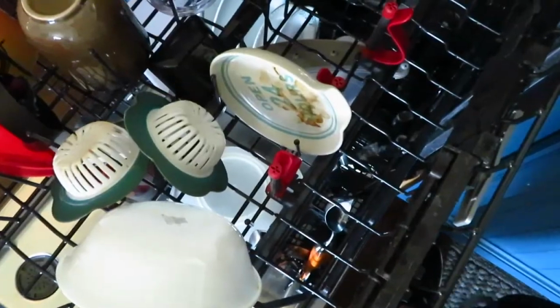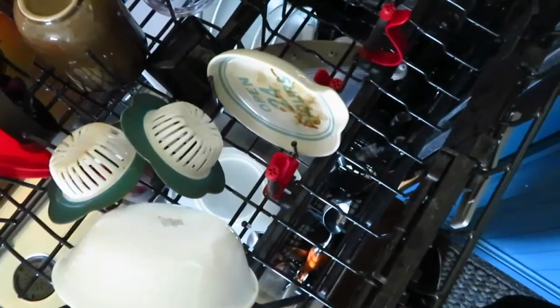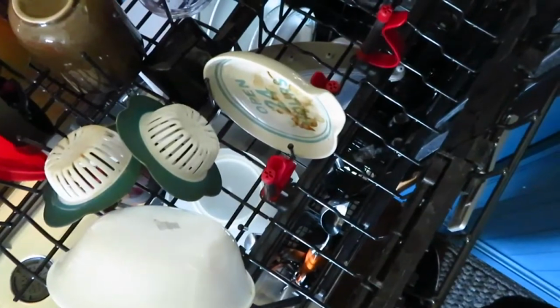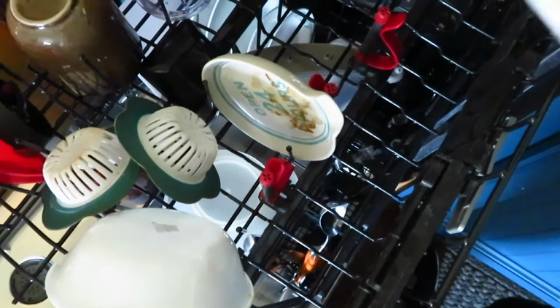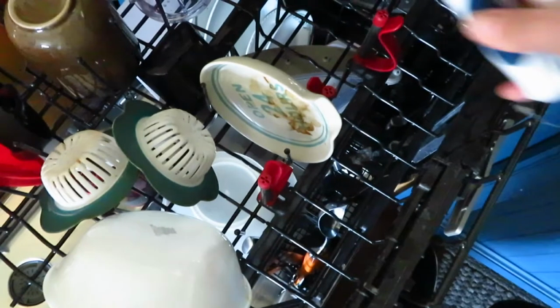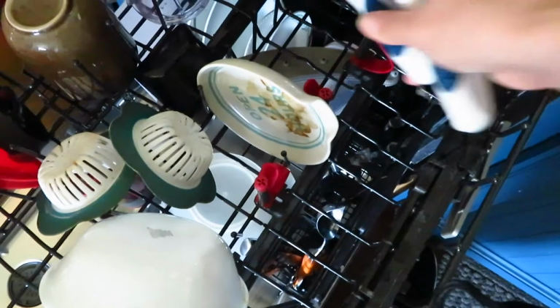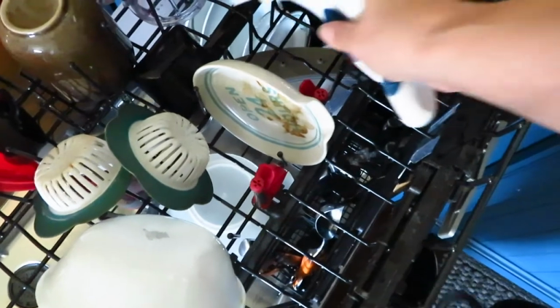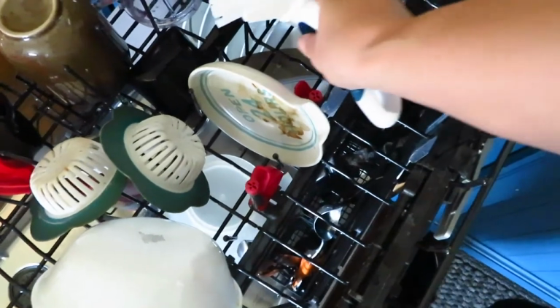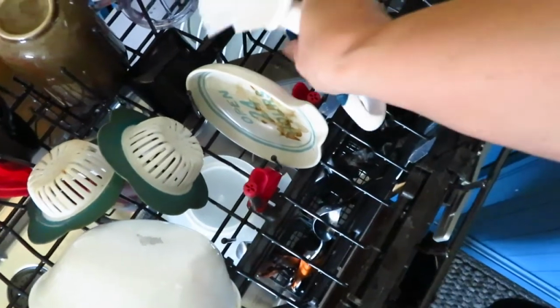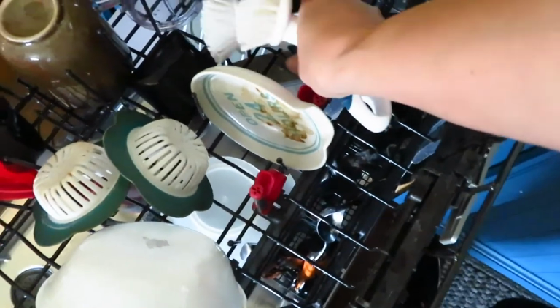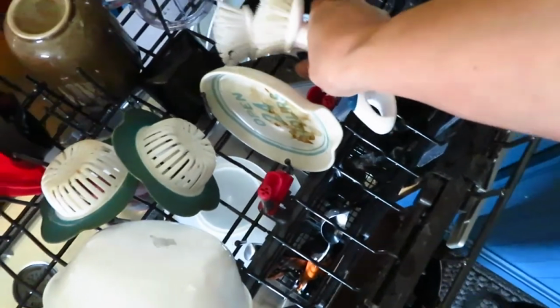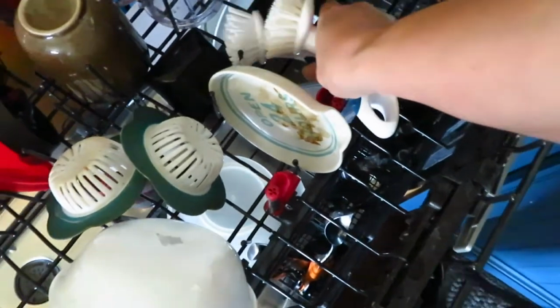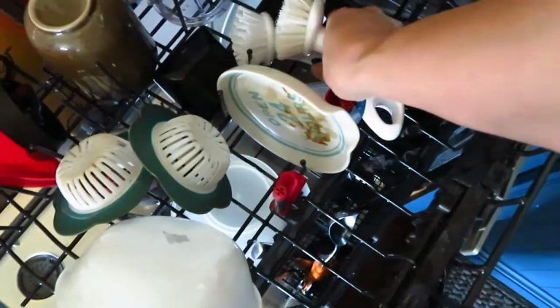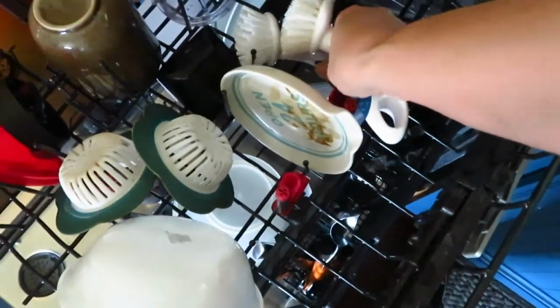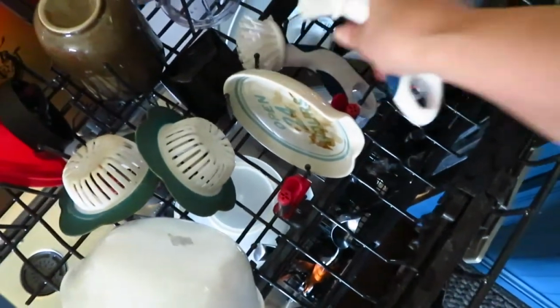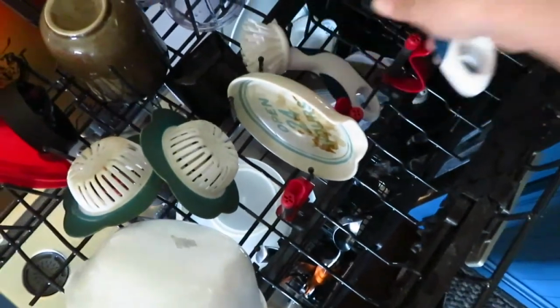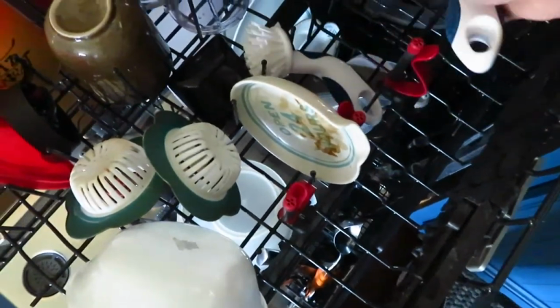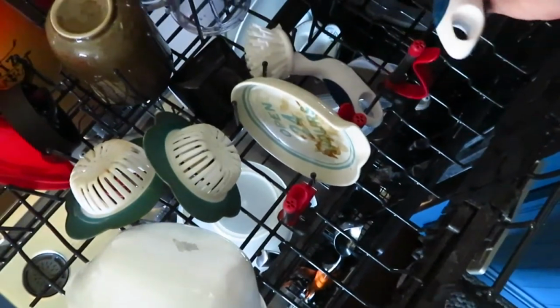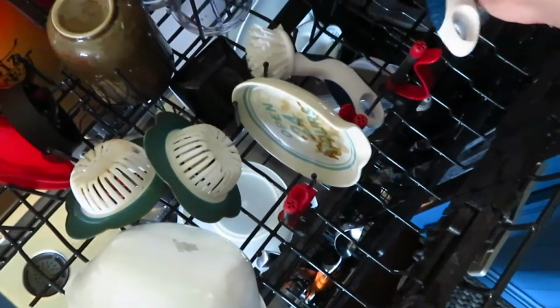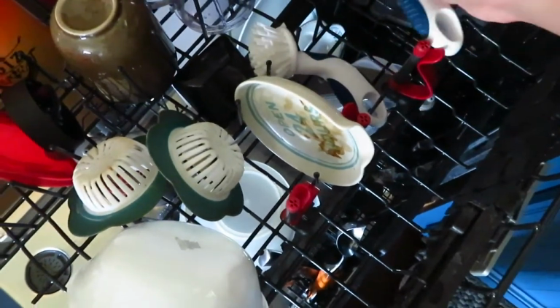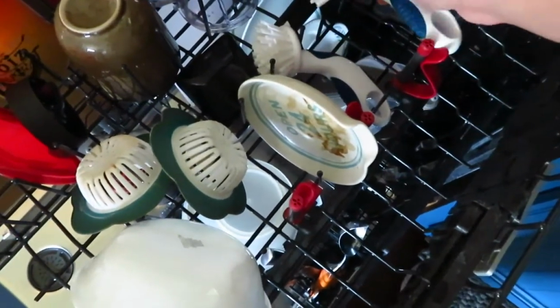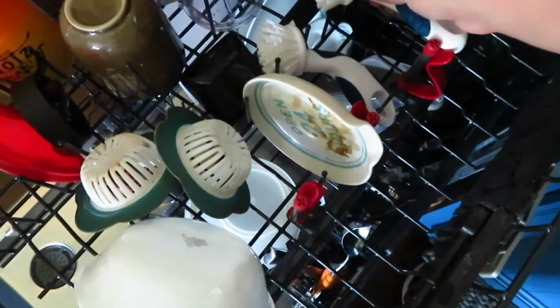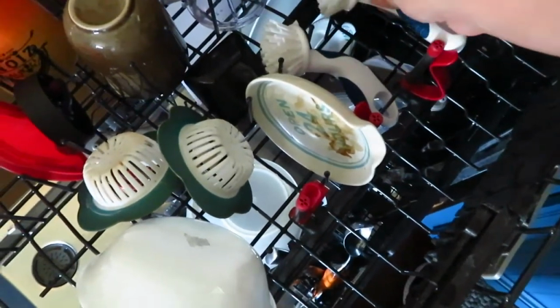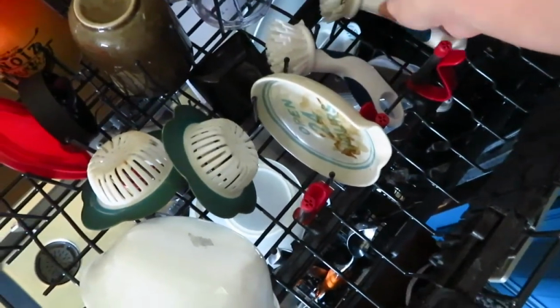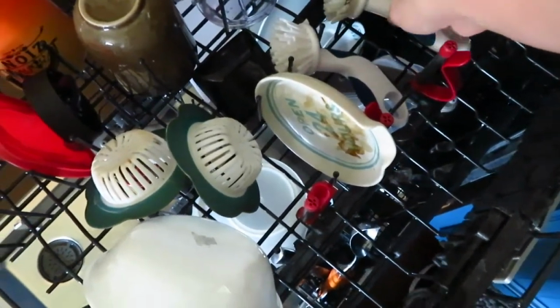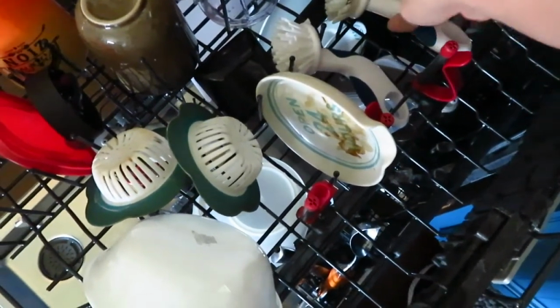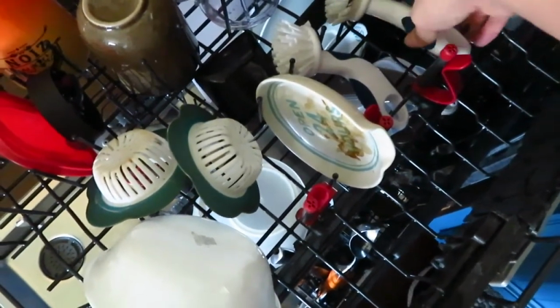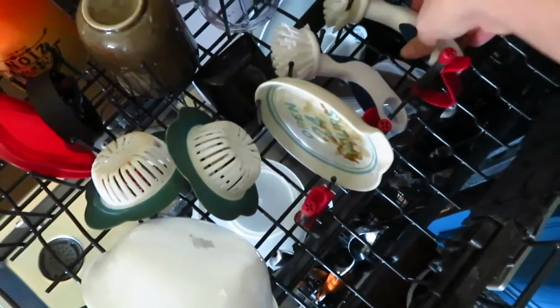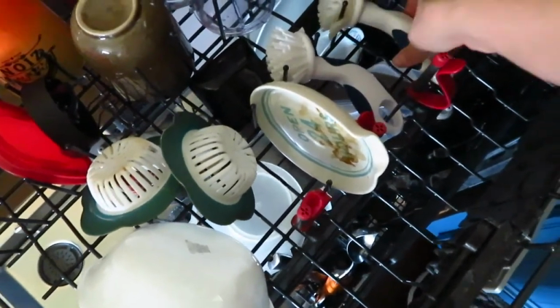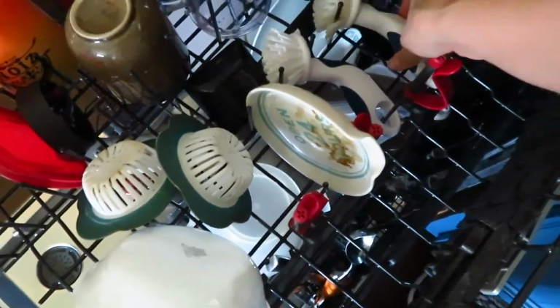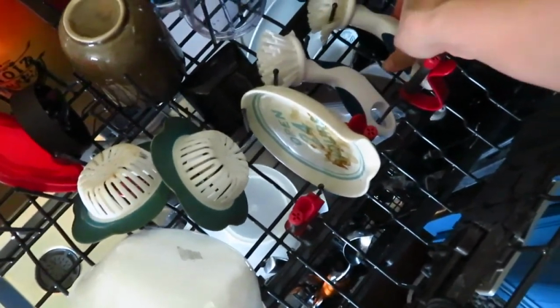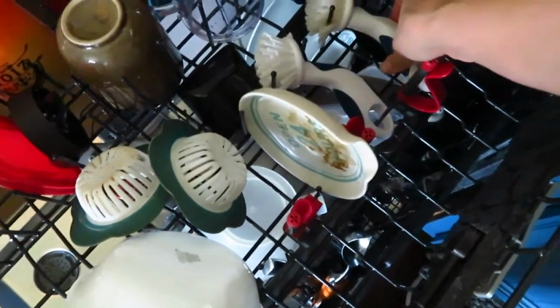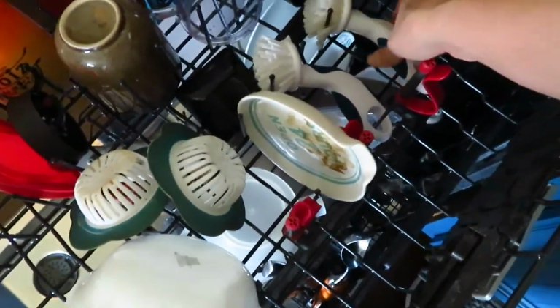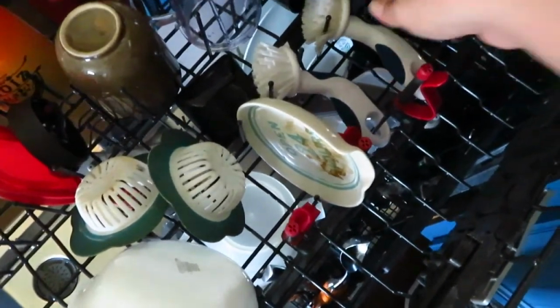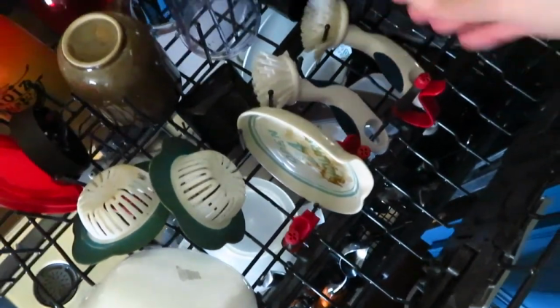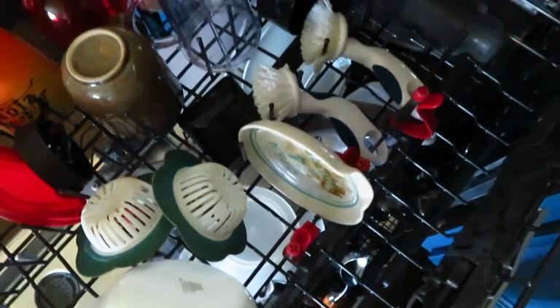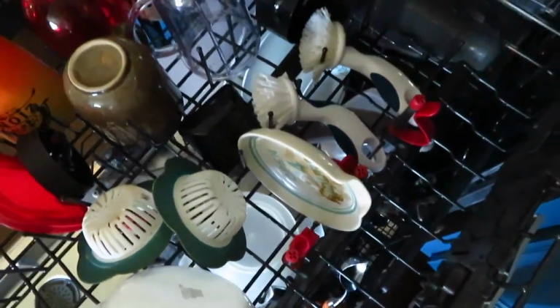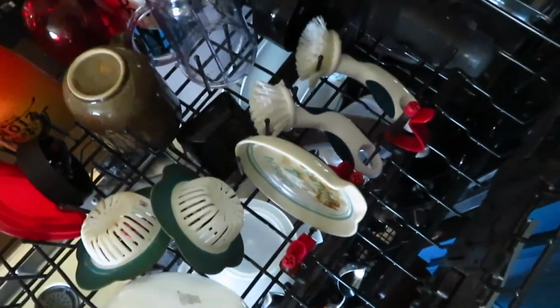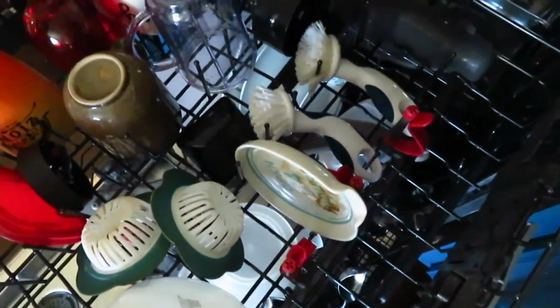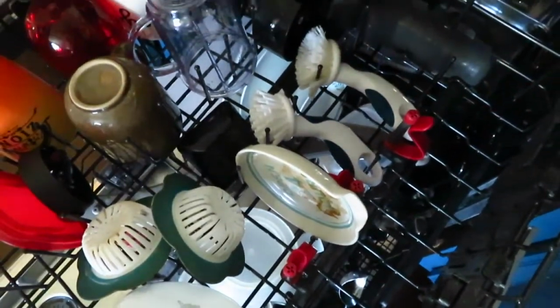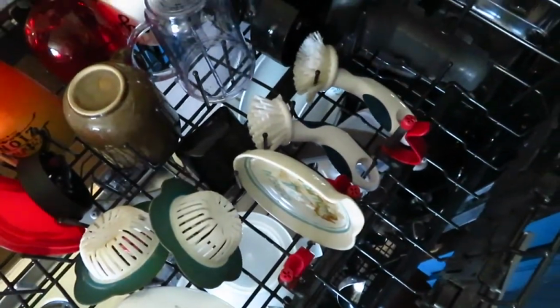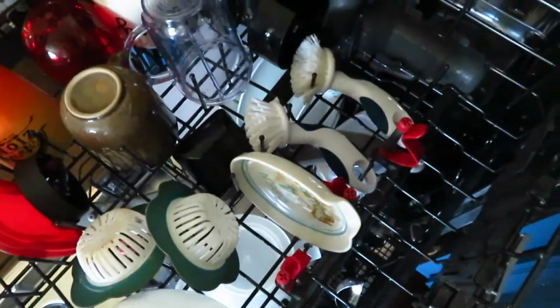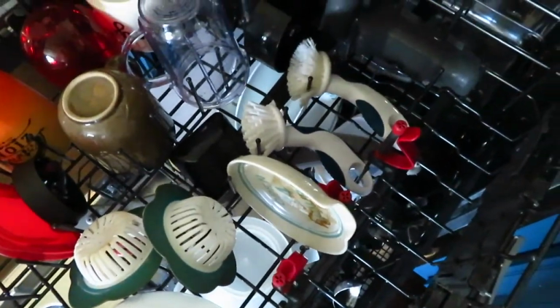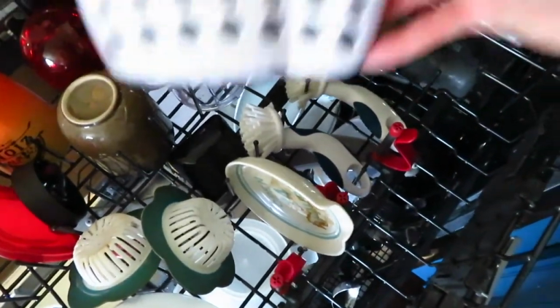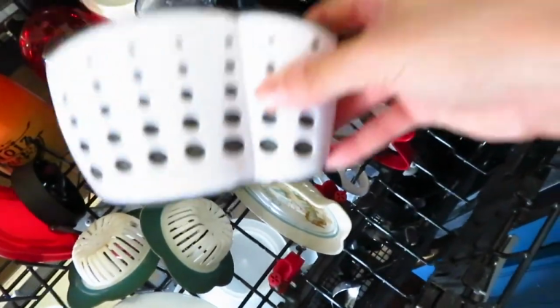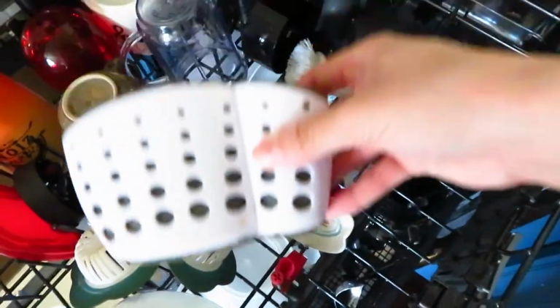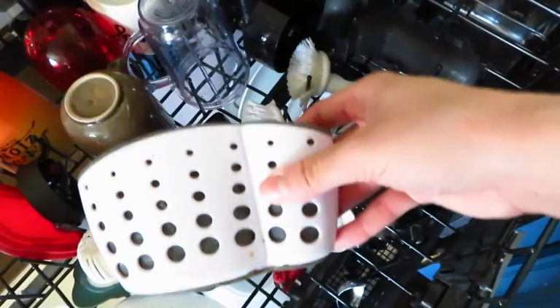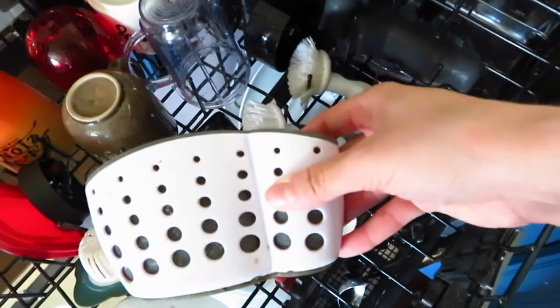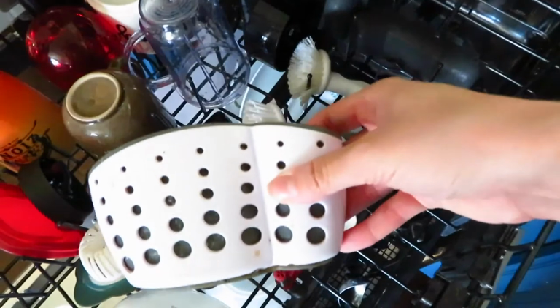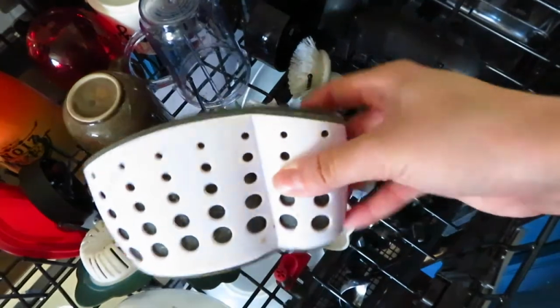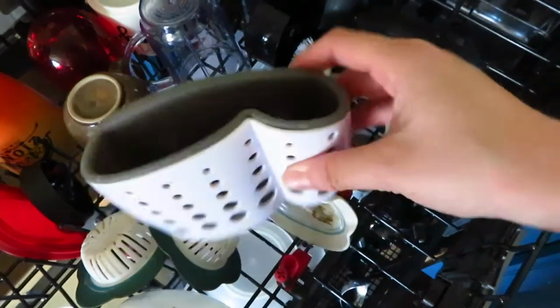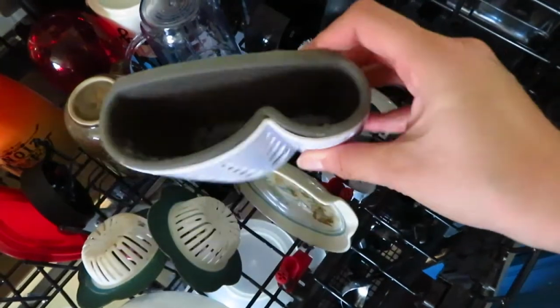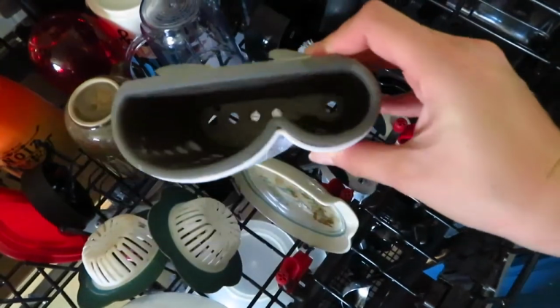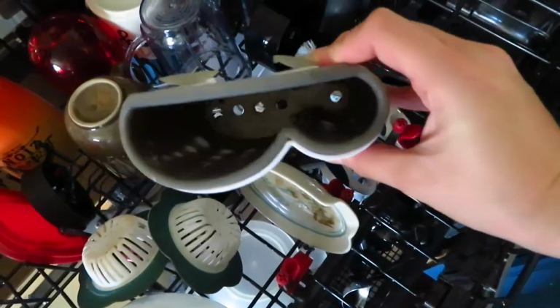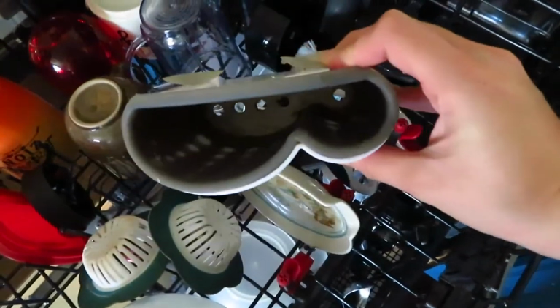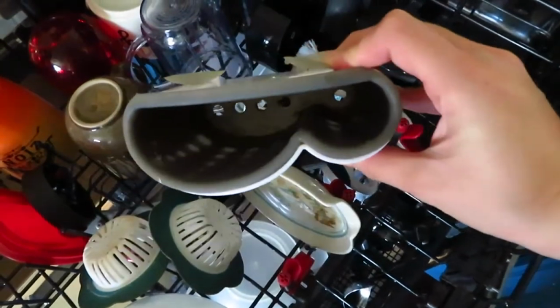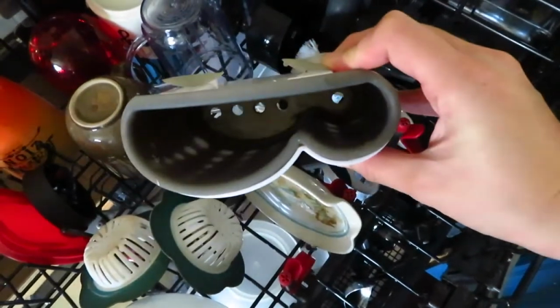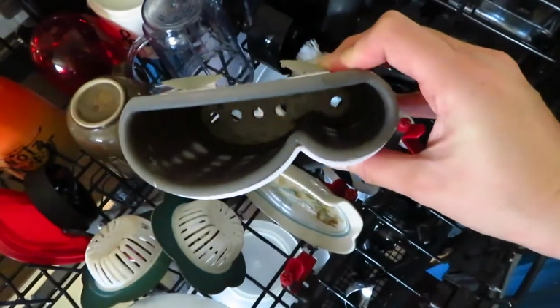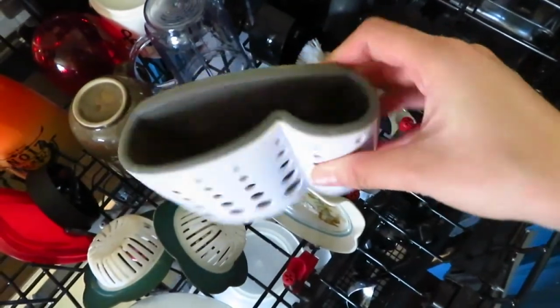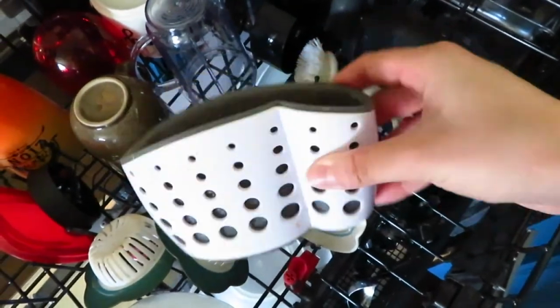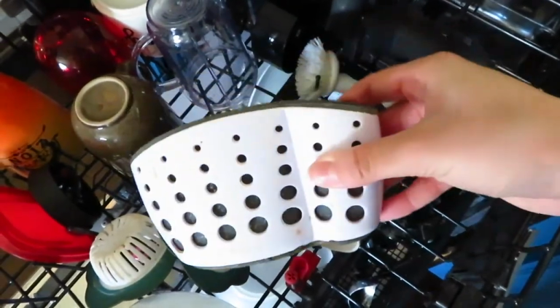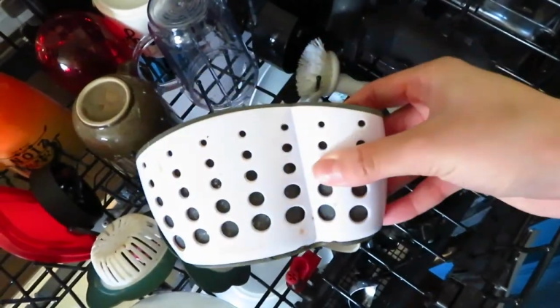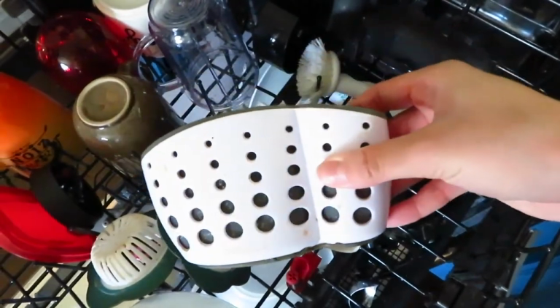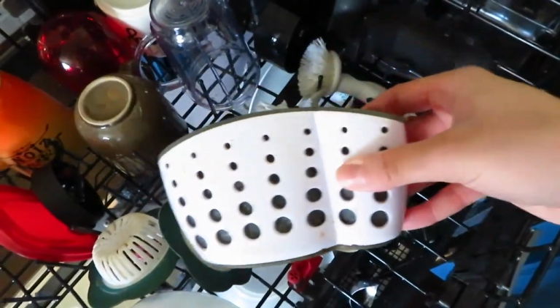Before I hit go on the dishwasher, I like to put in both scrub brushes, their holder, and the drain catchers for the sink.